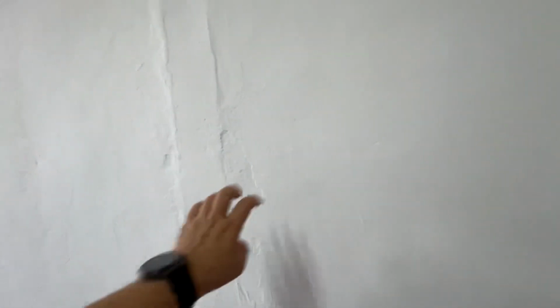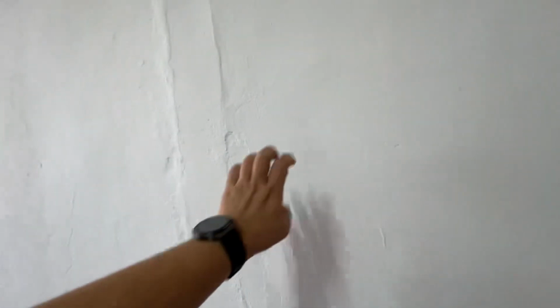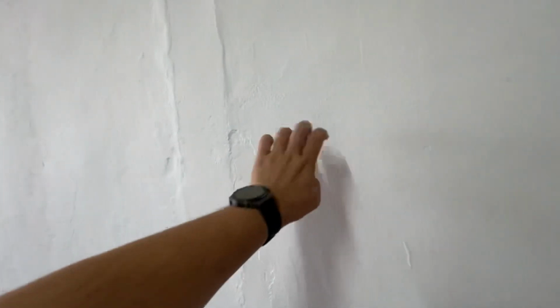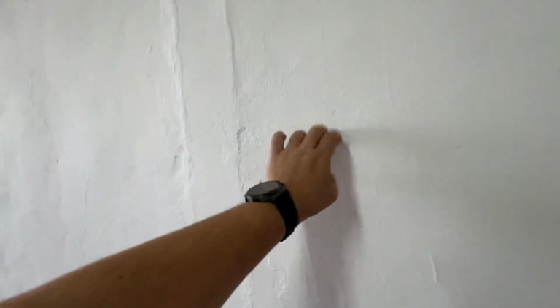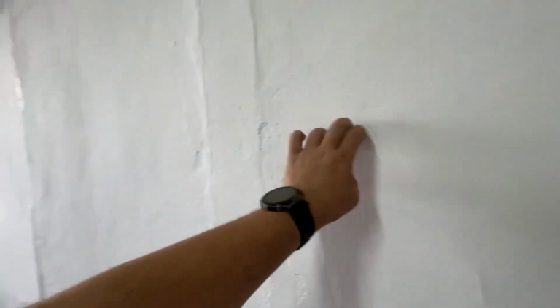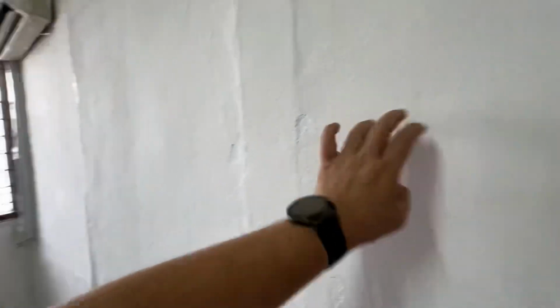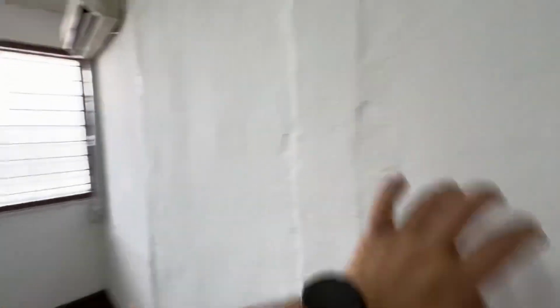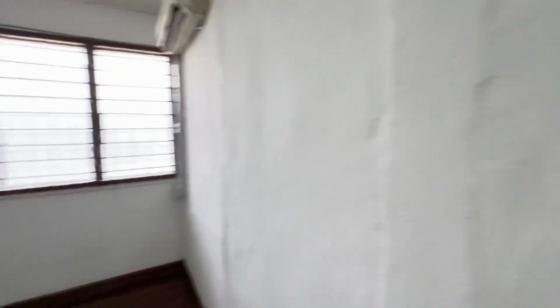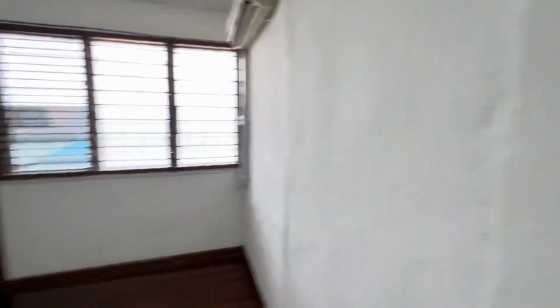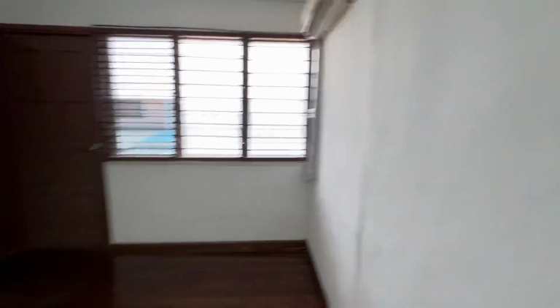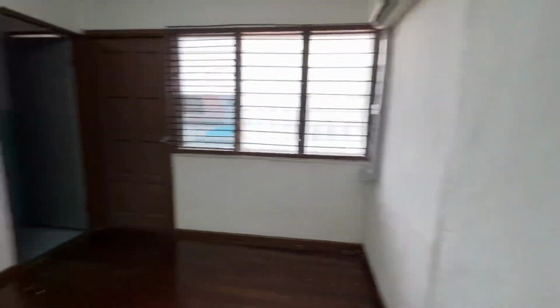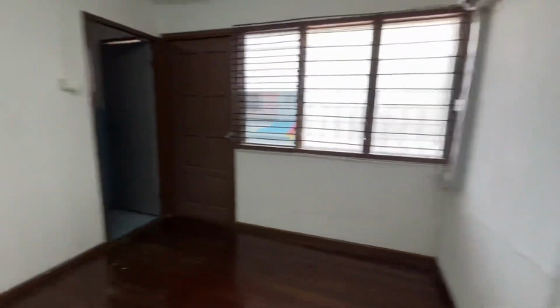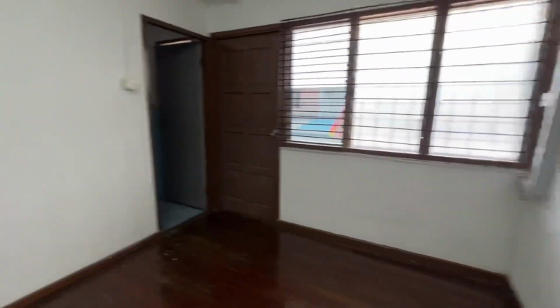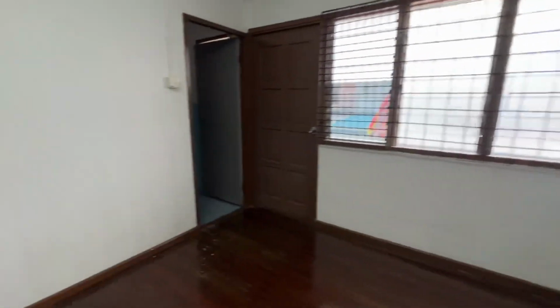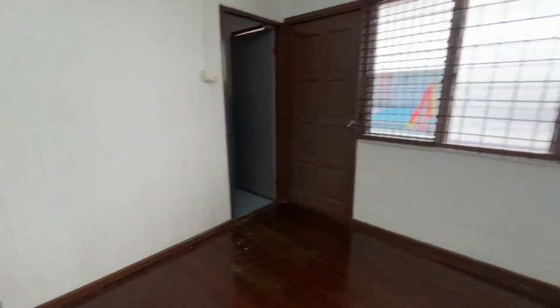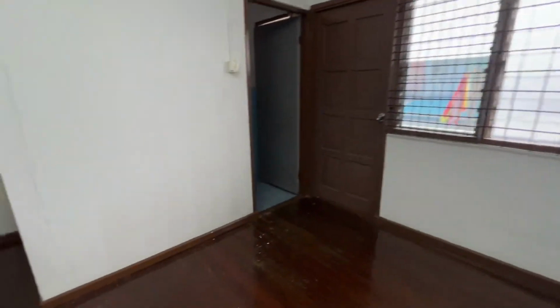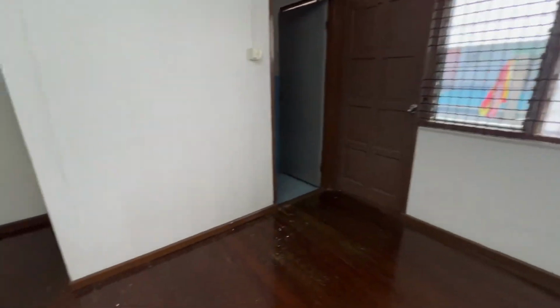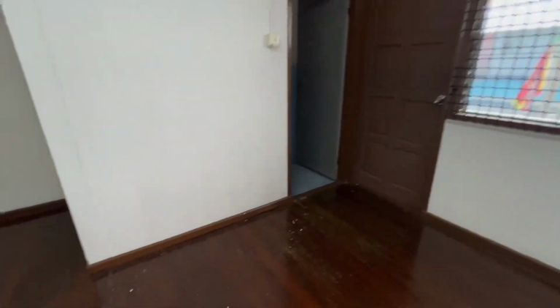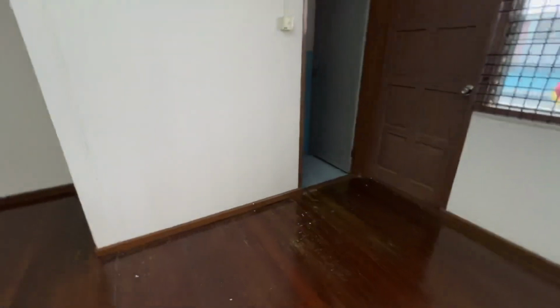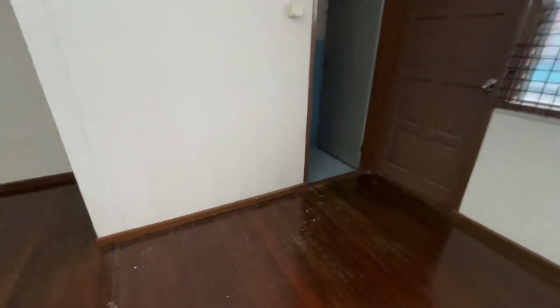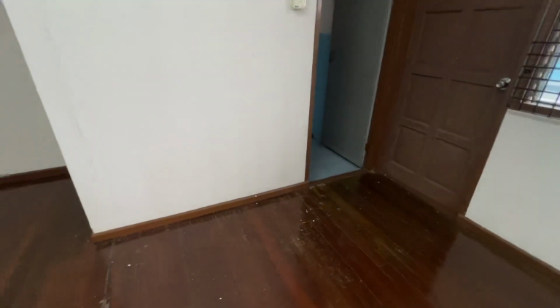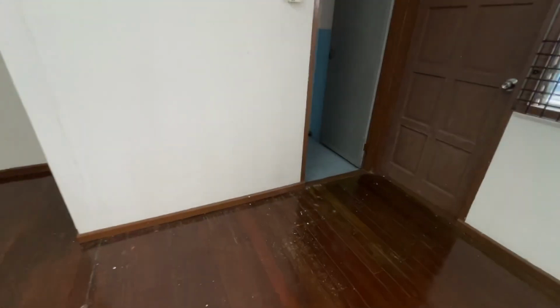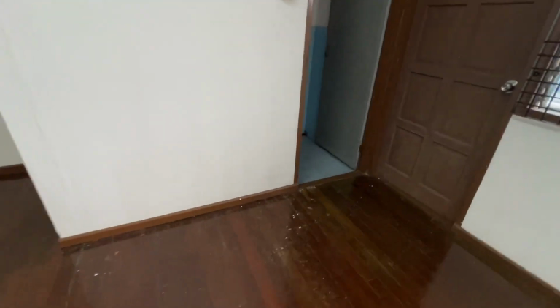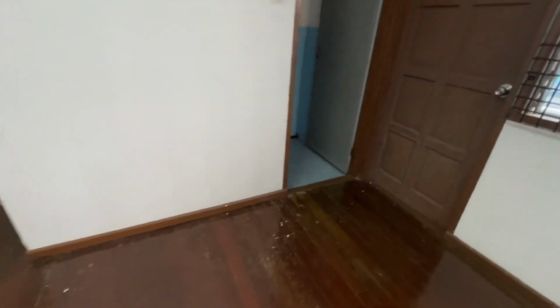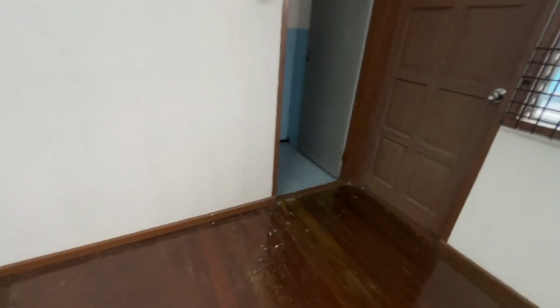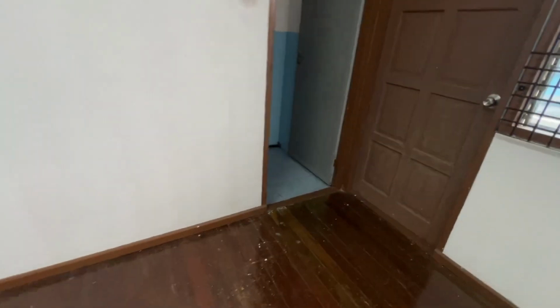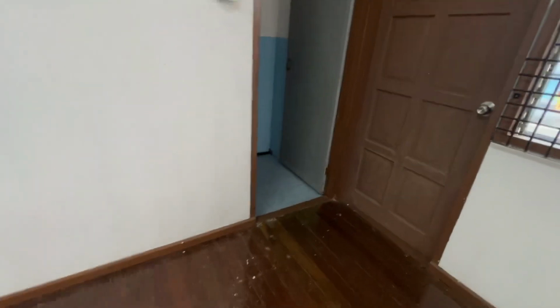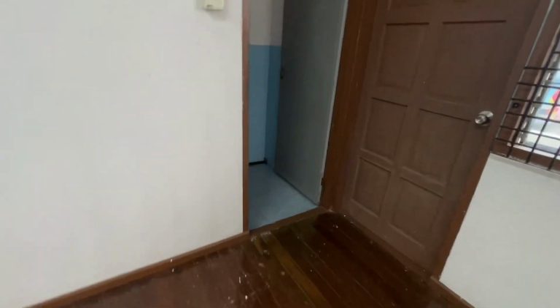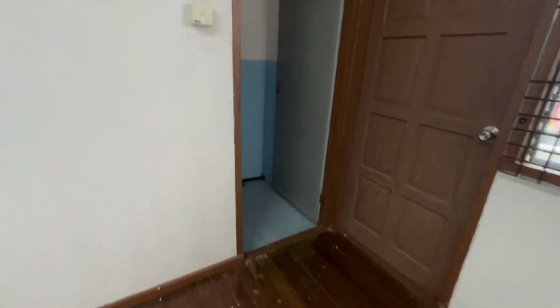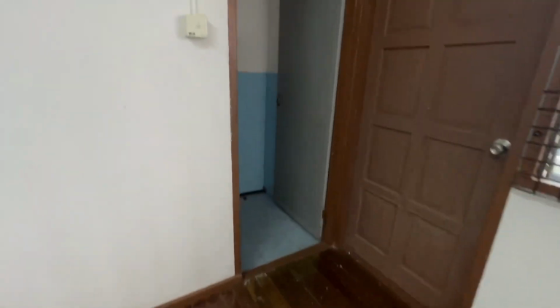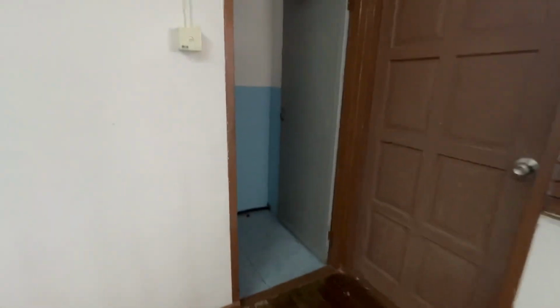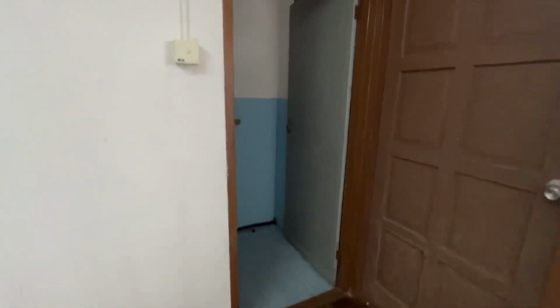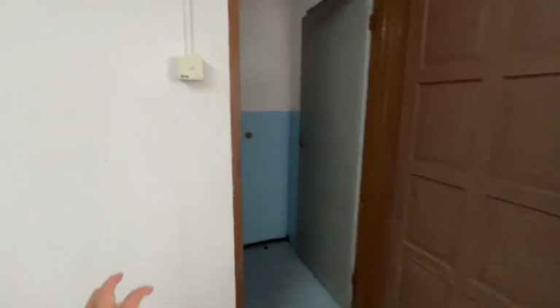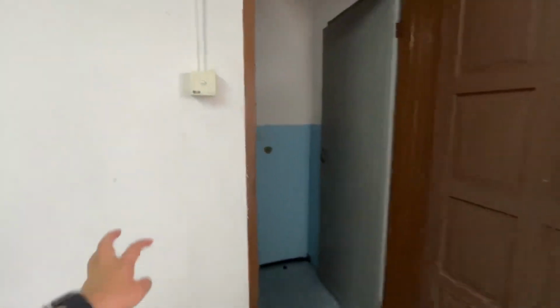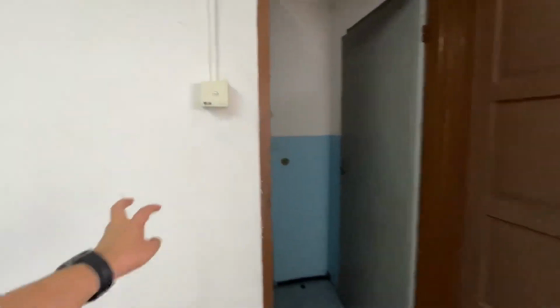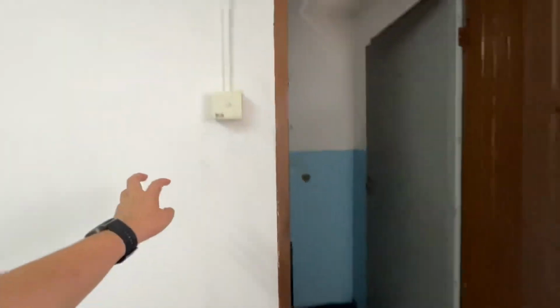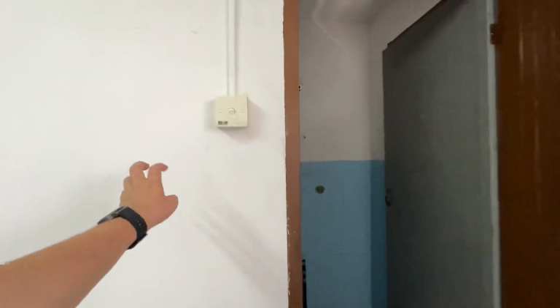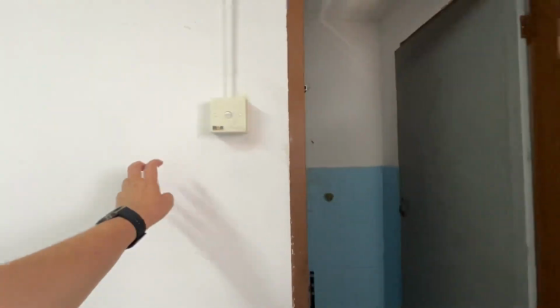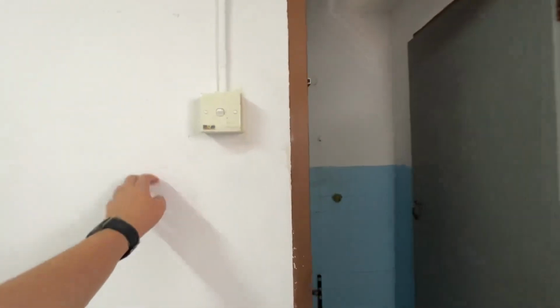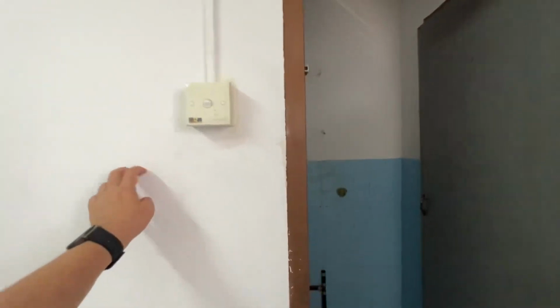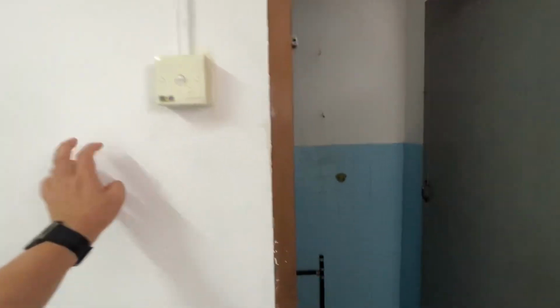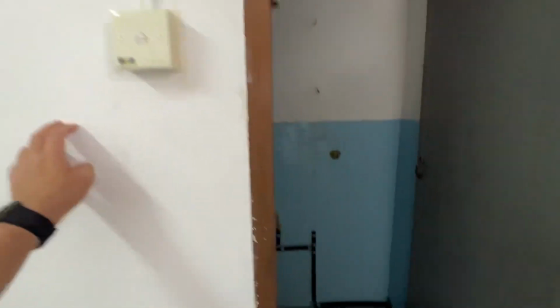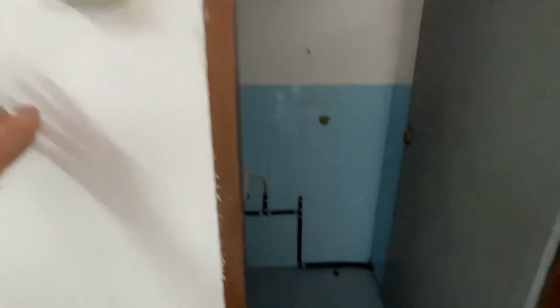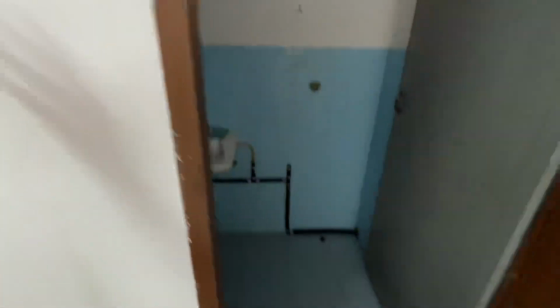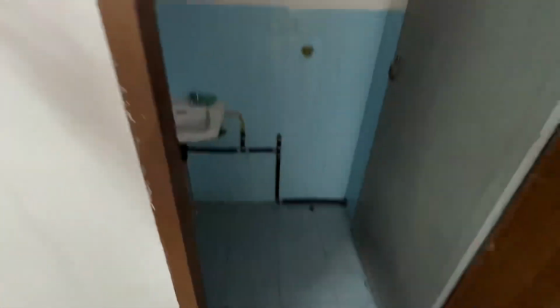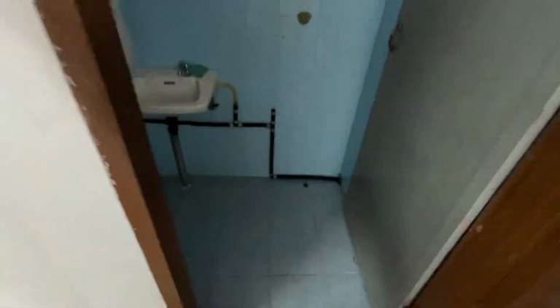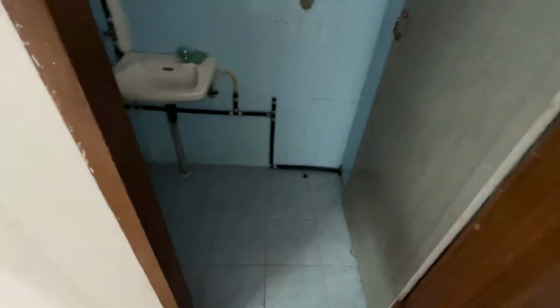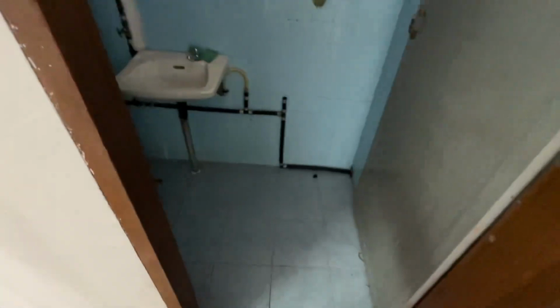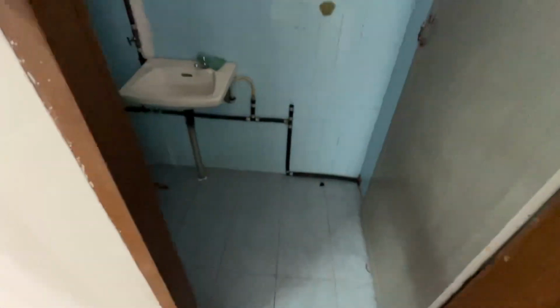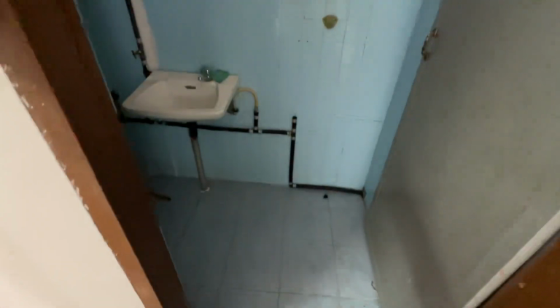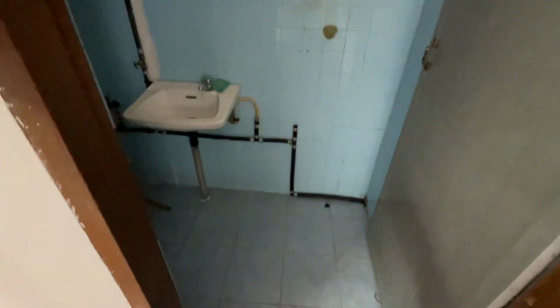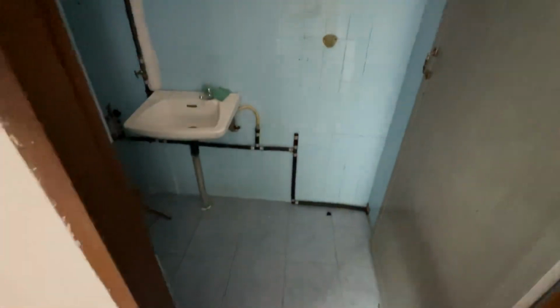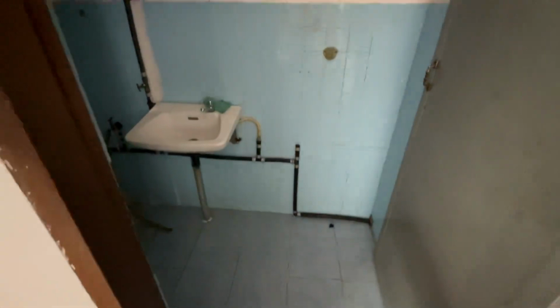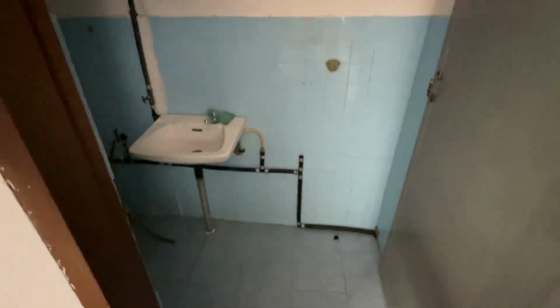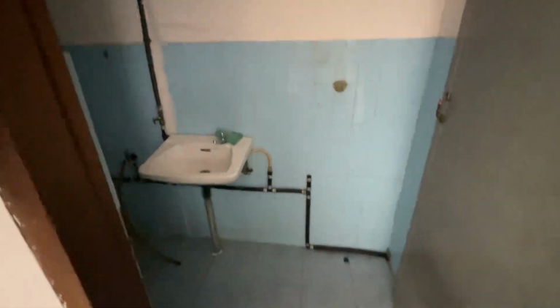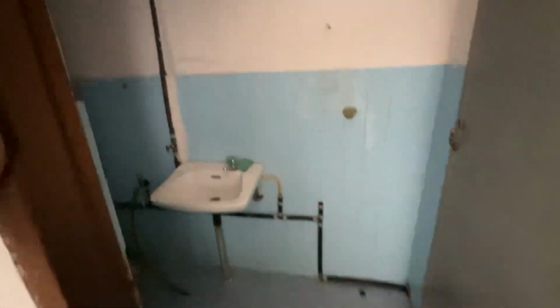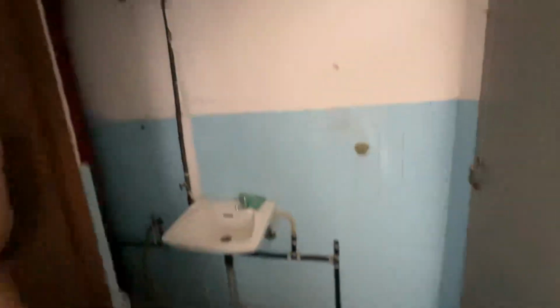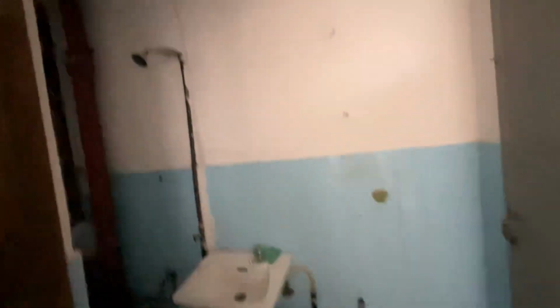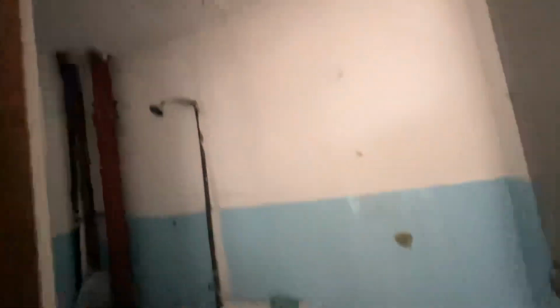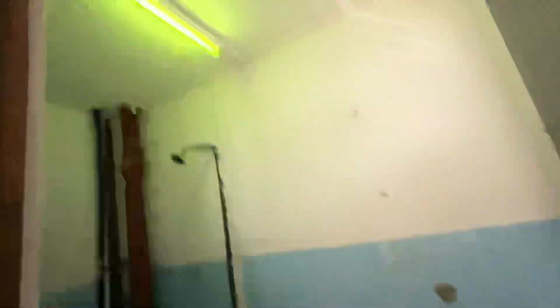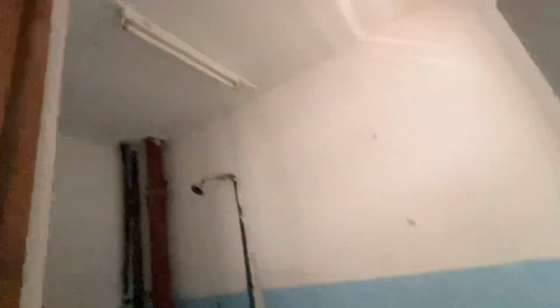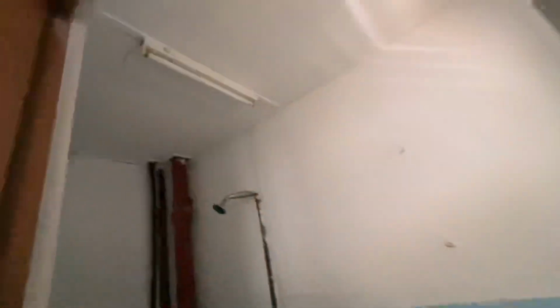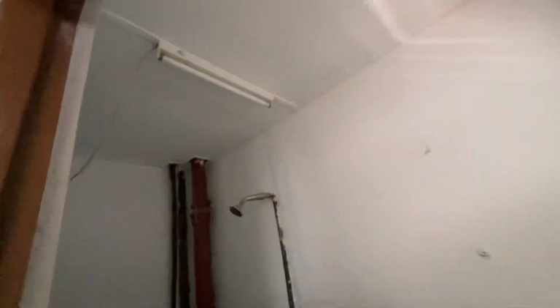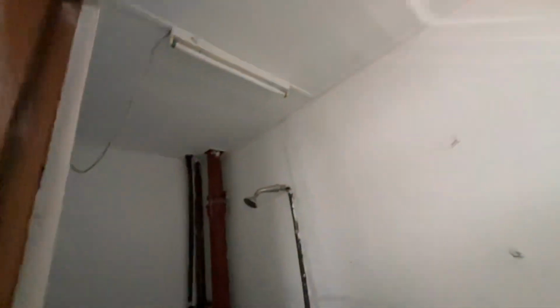This is cement. Flooring is wooden. Cement. This is the master bathroom.